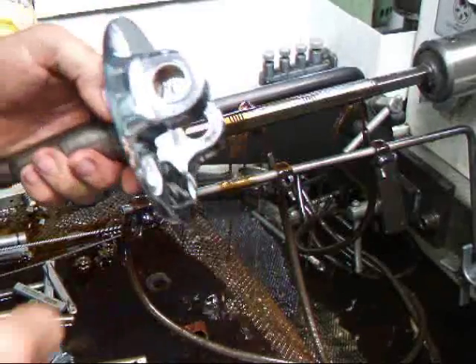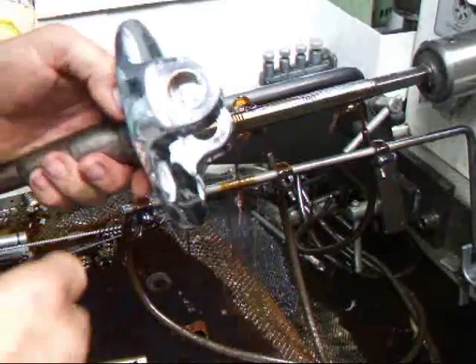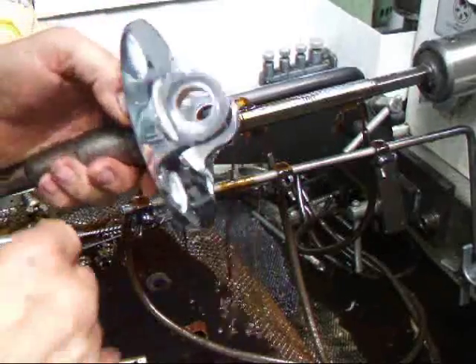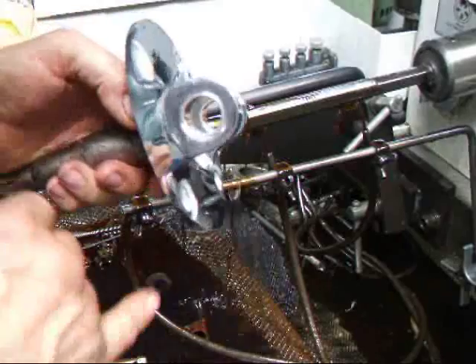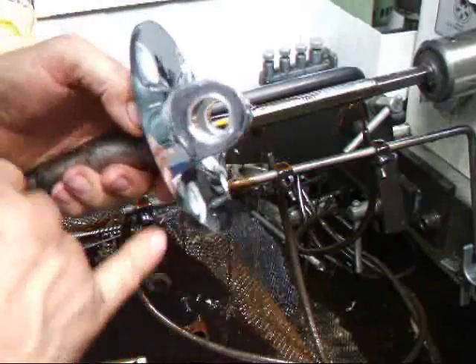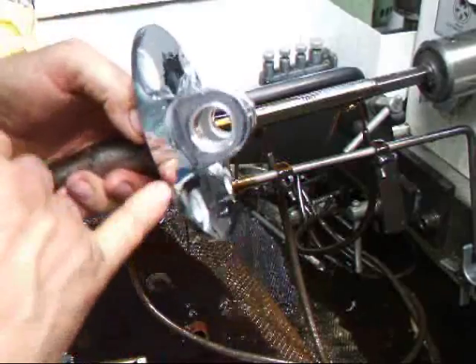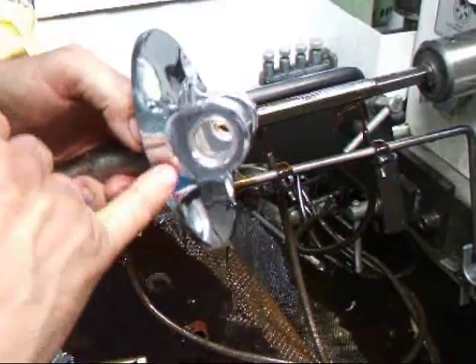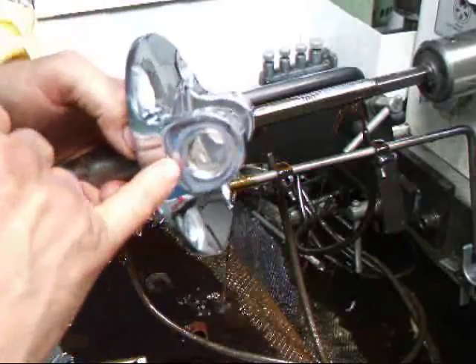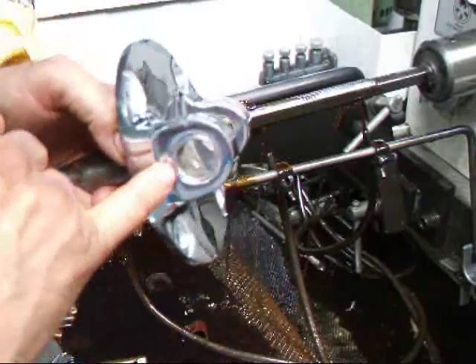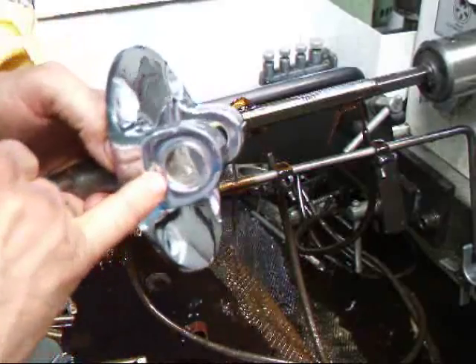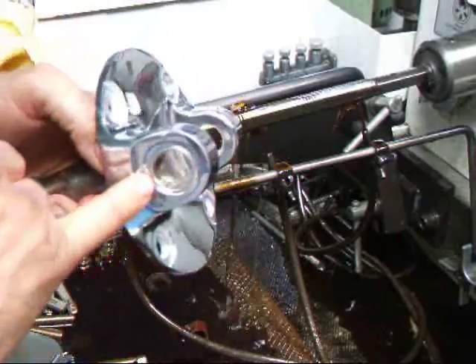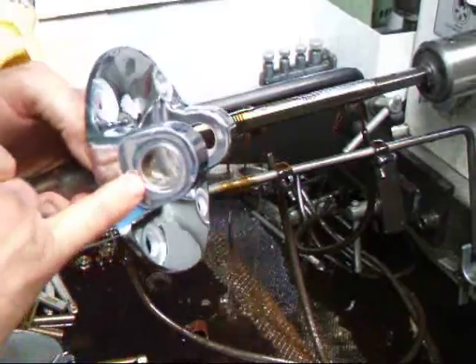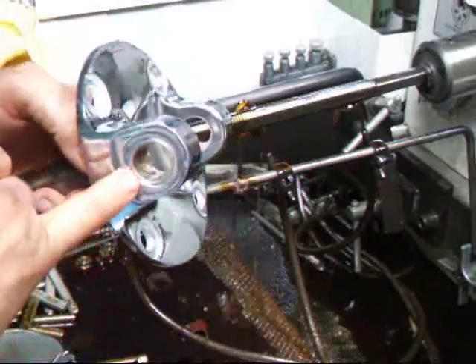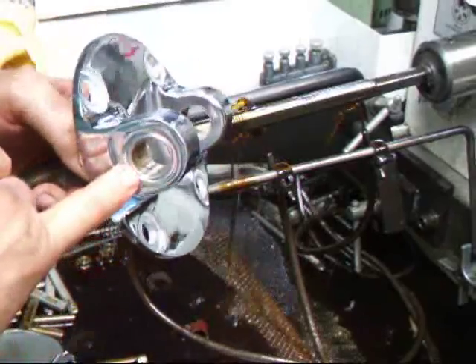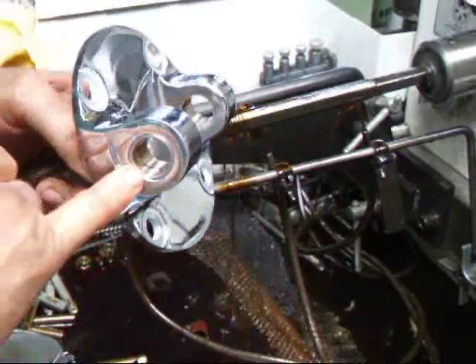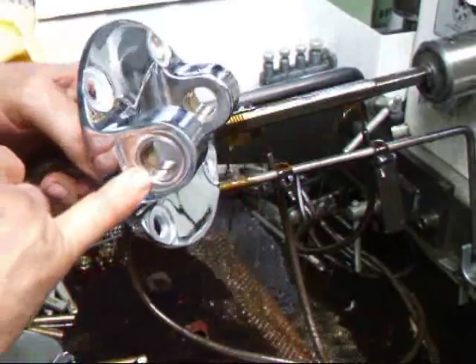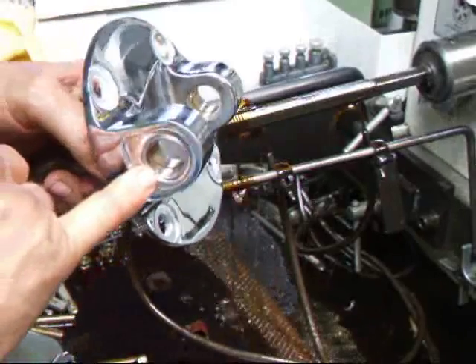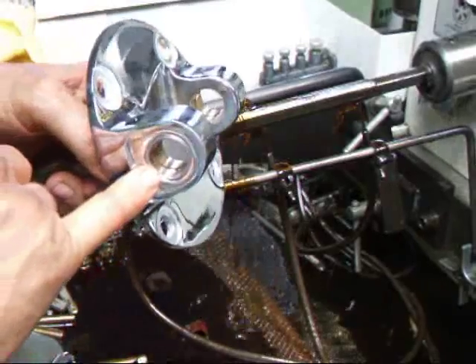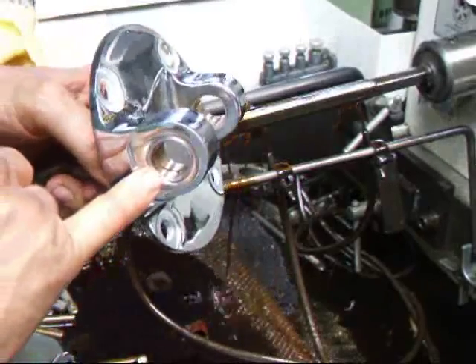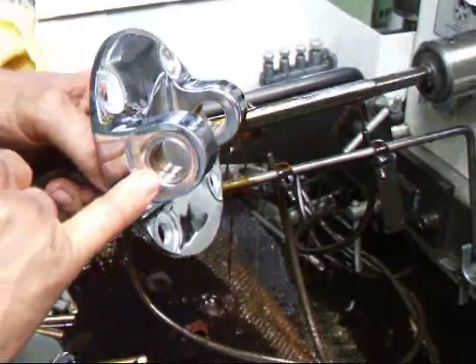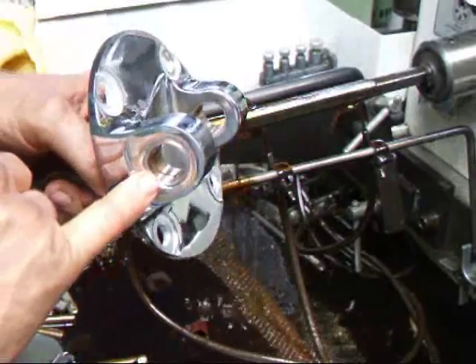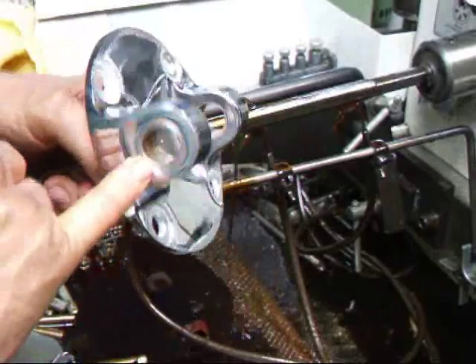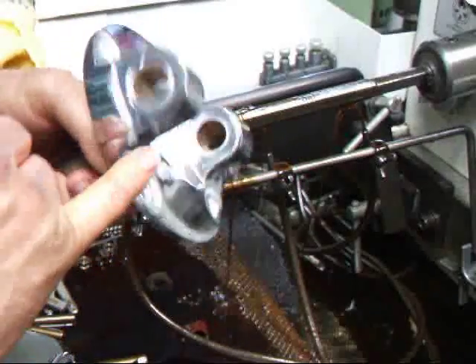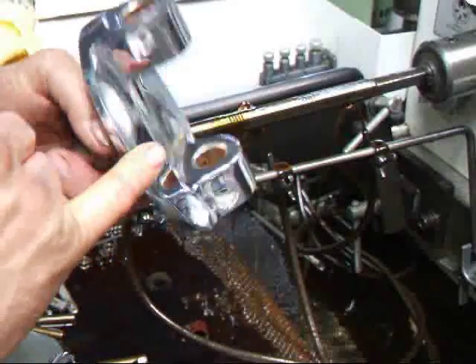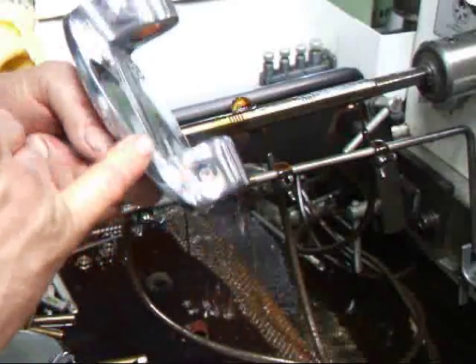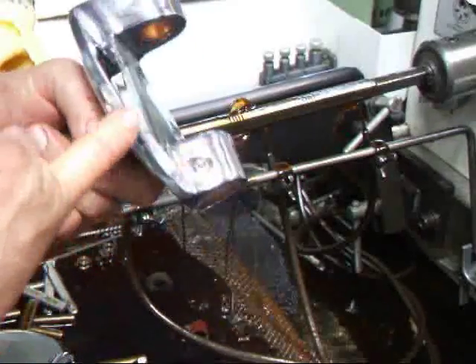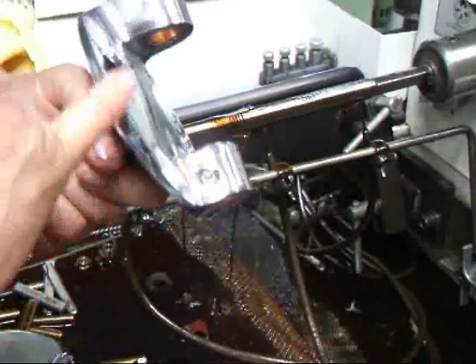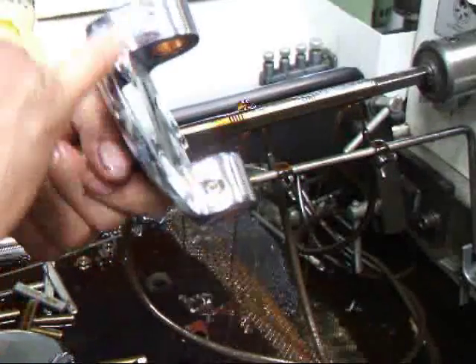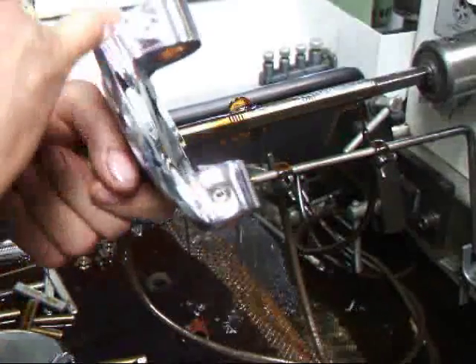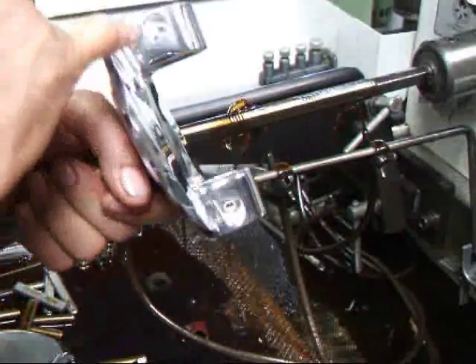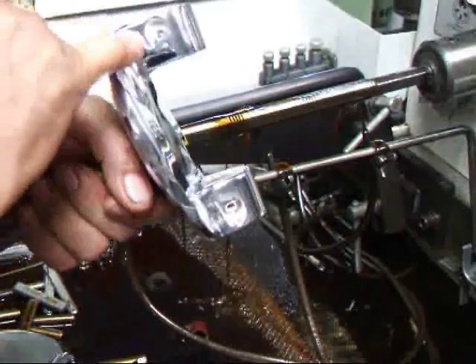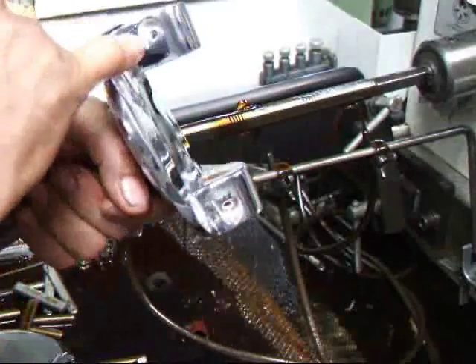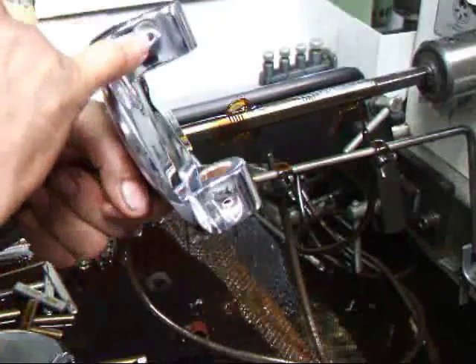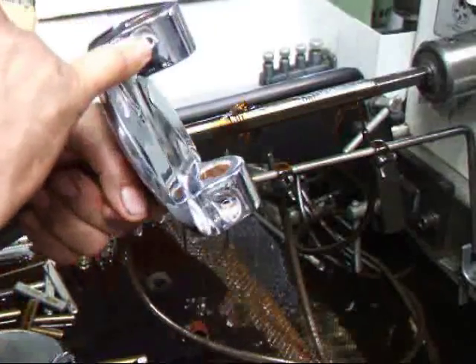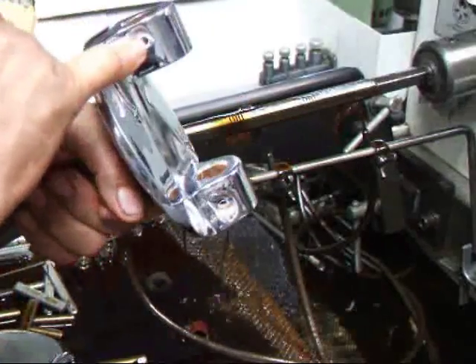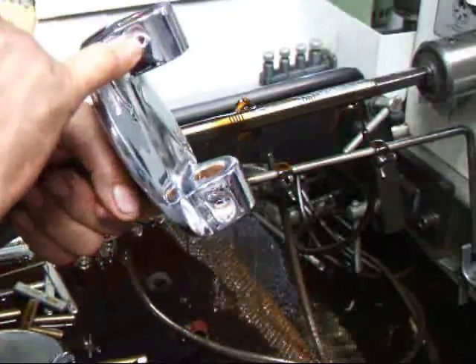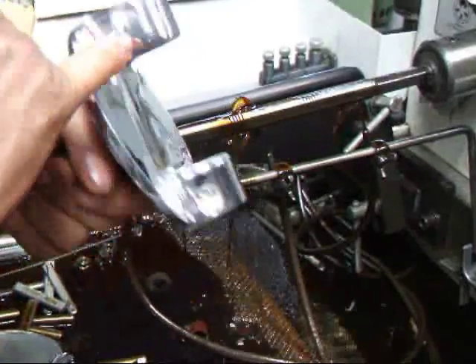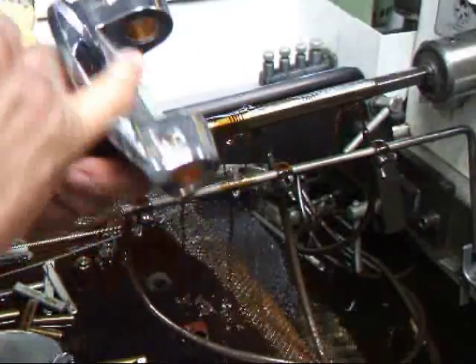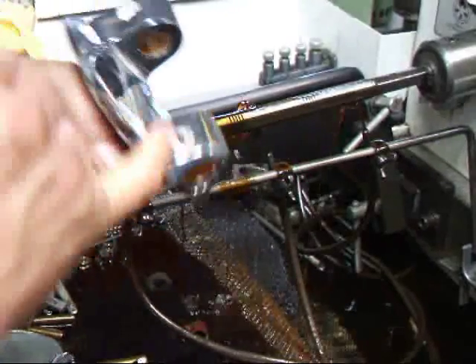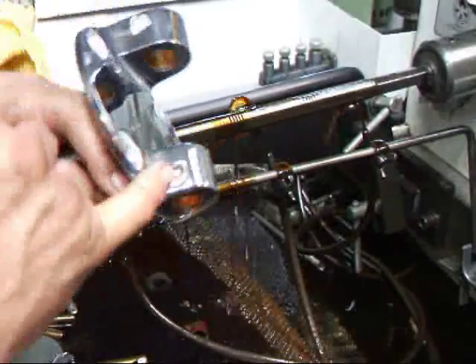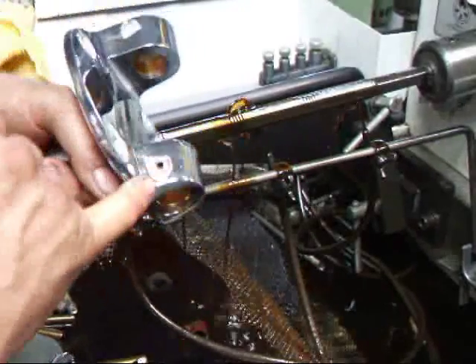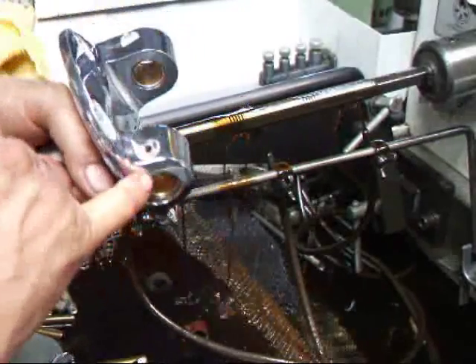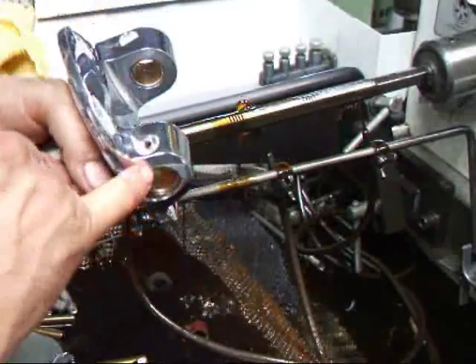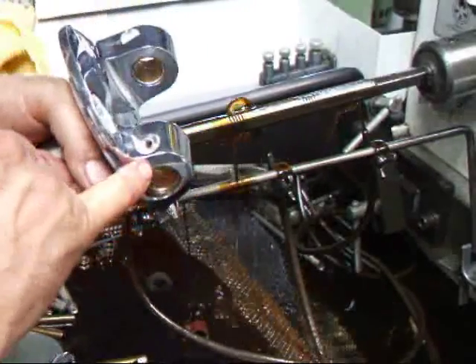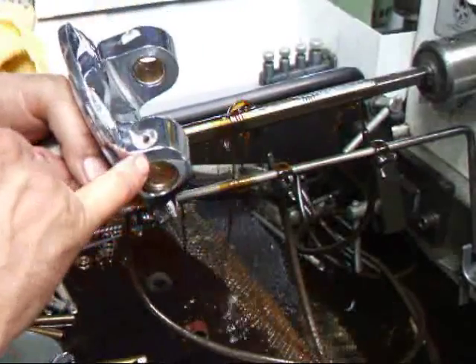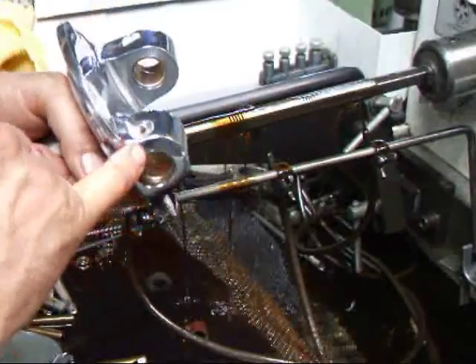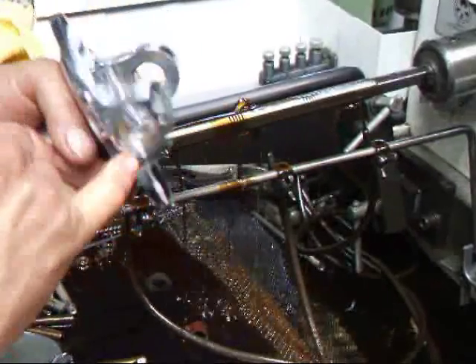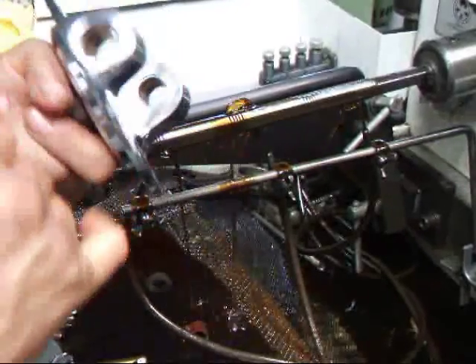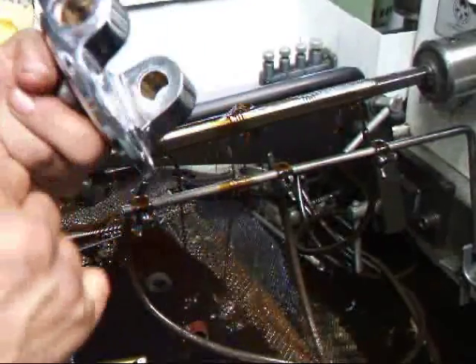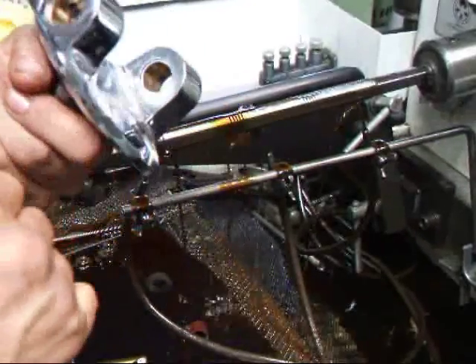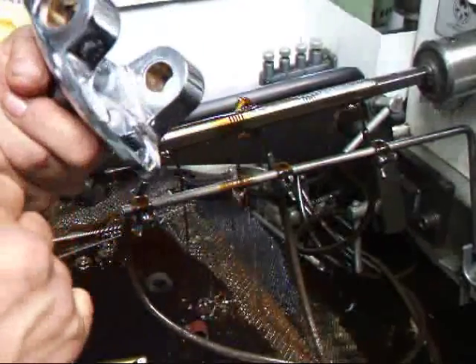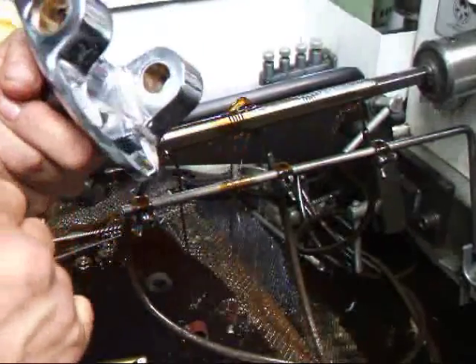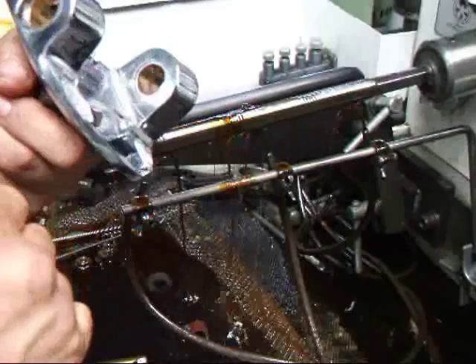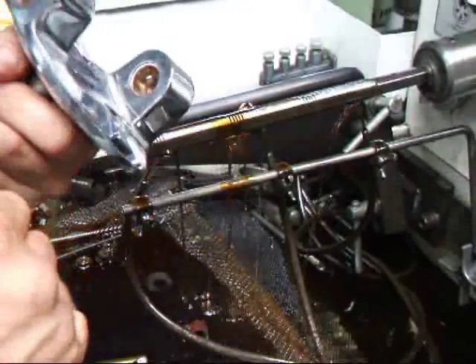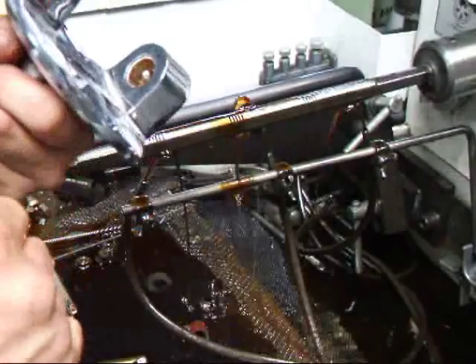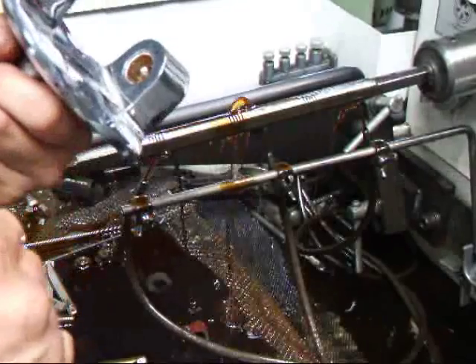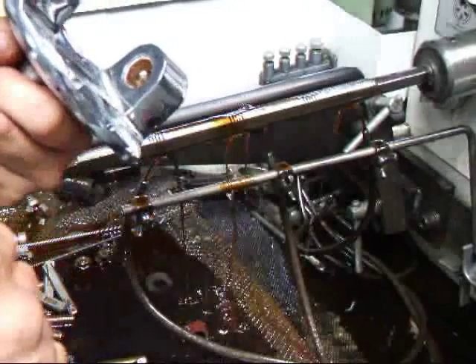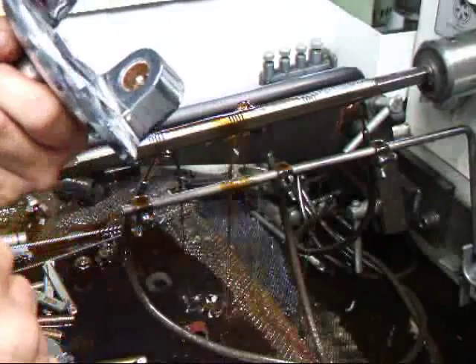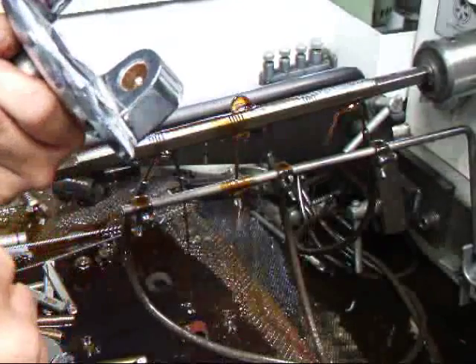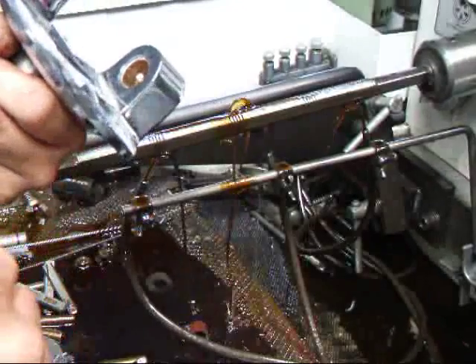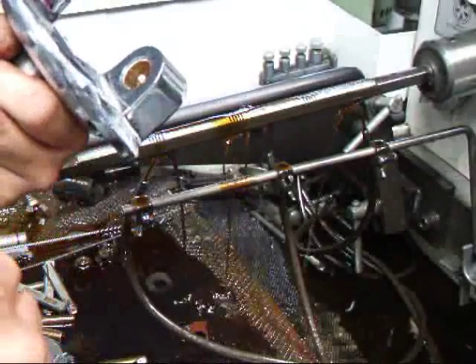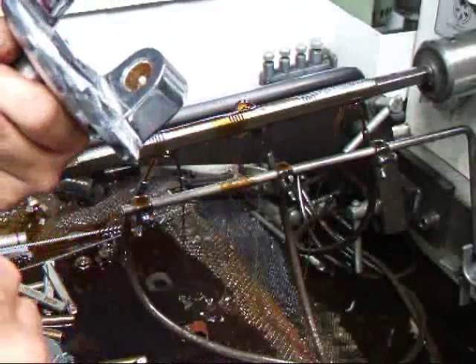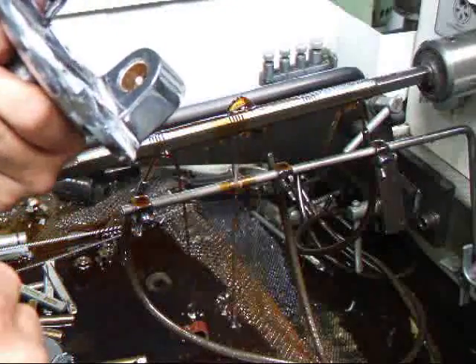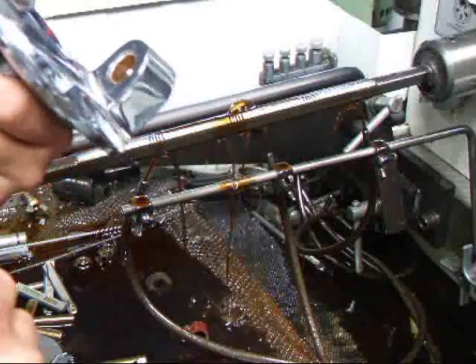I've pressed the new bushings in and have the oil holes aligned for the zerk fittings, which is really important.